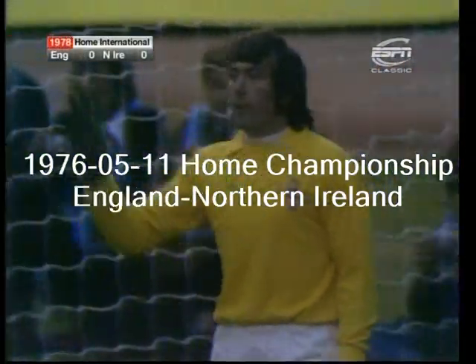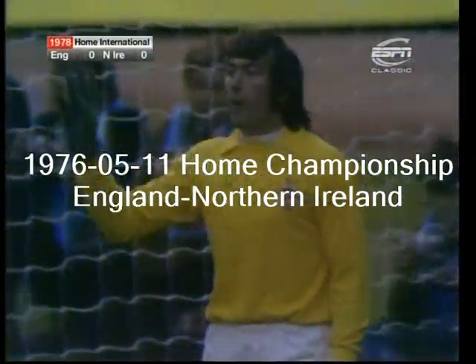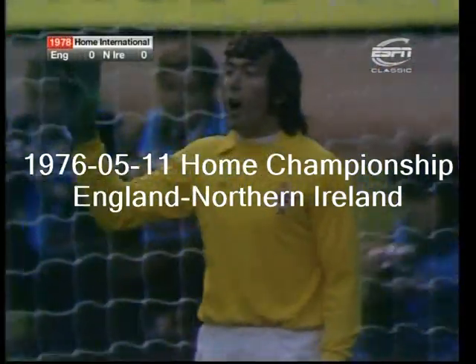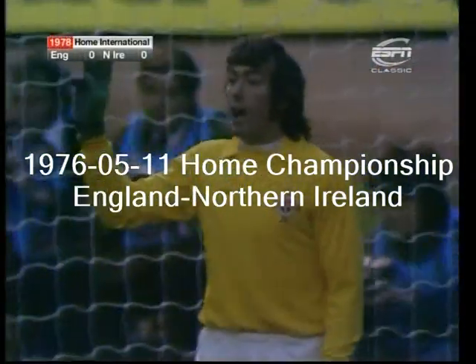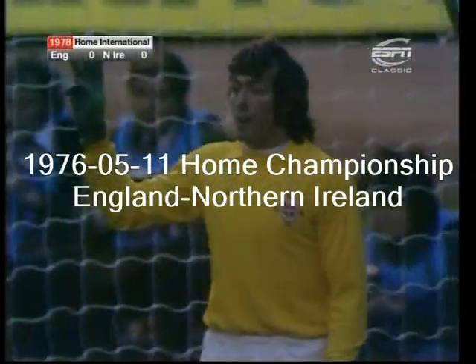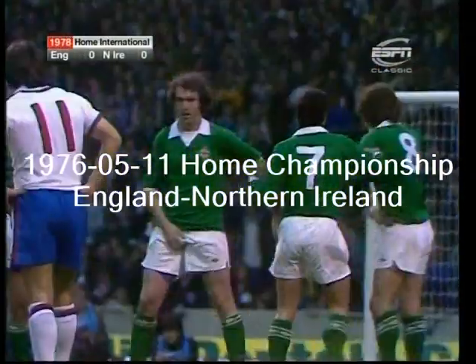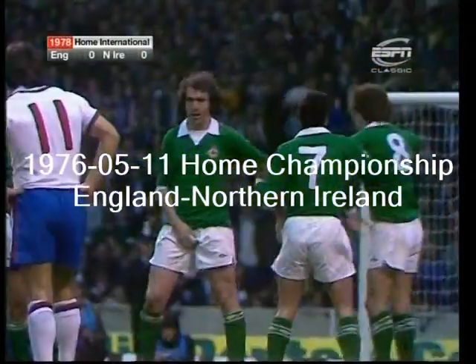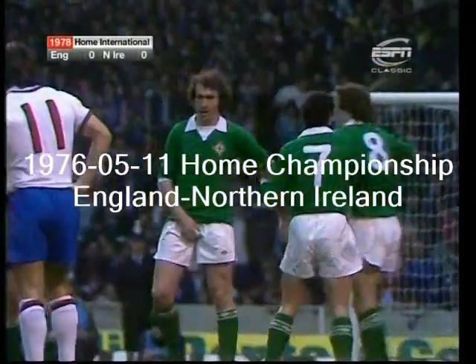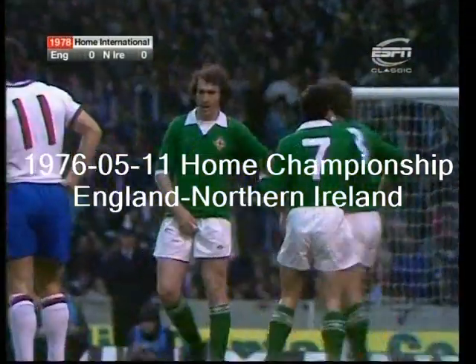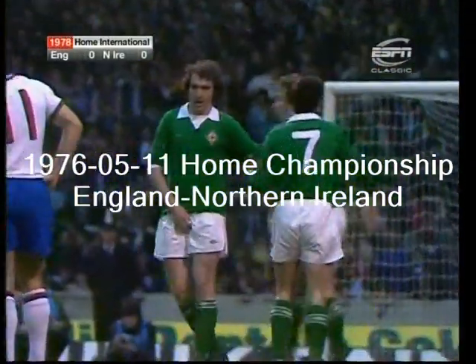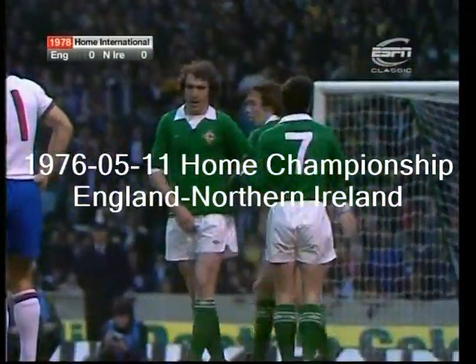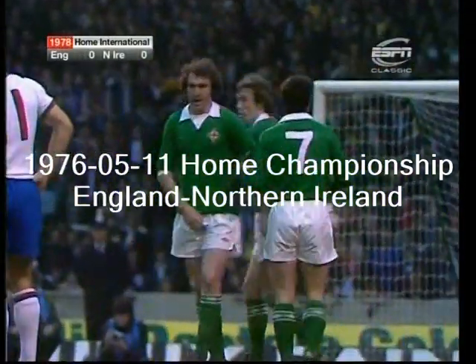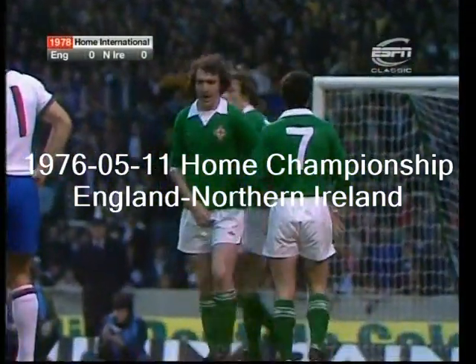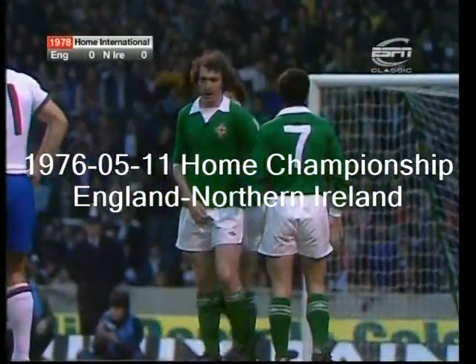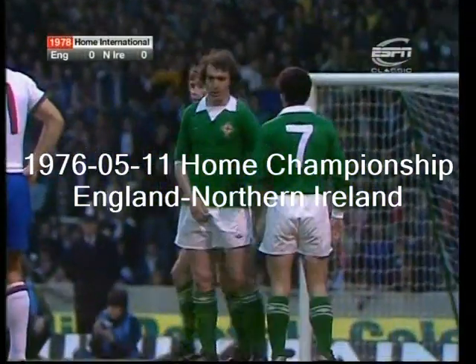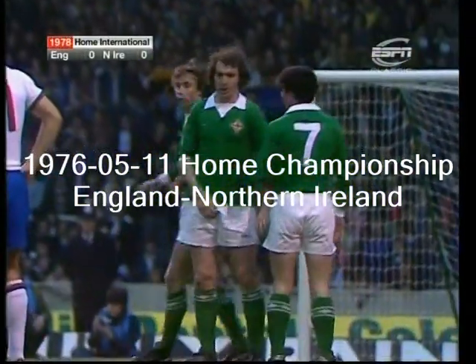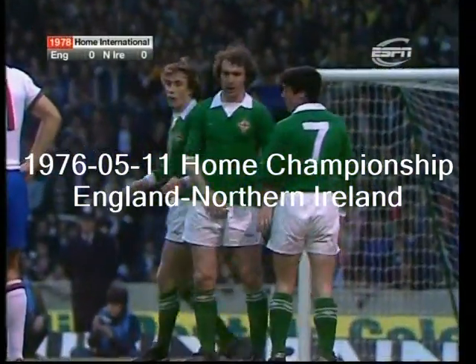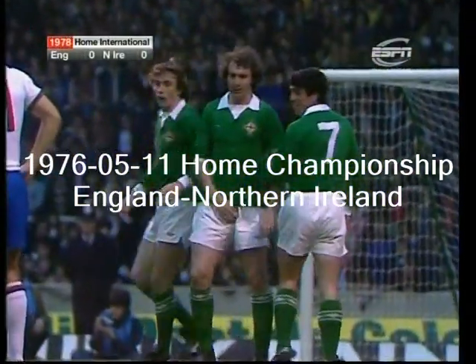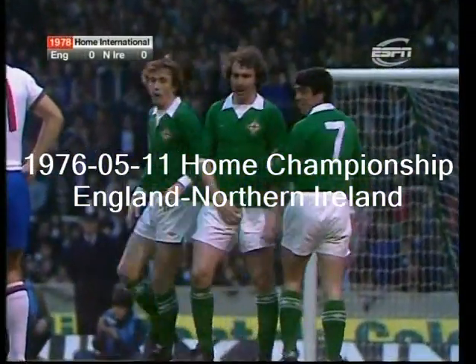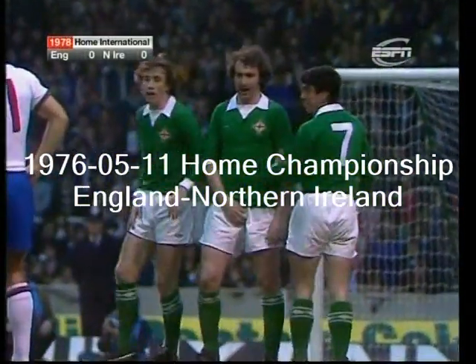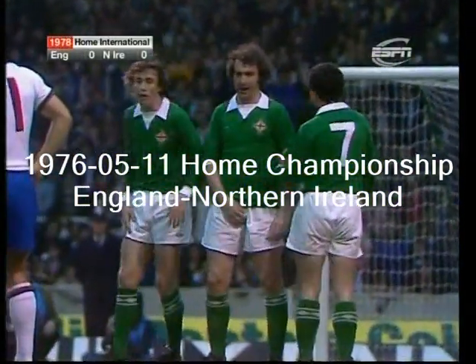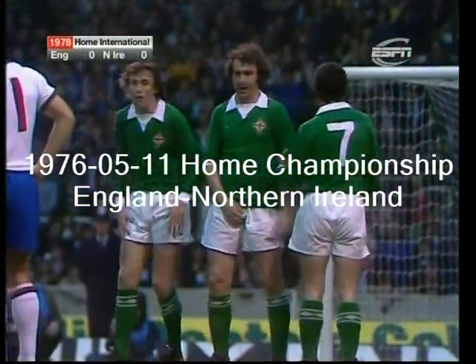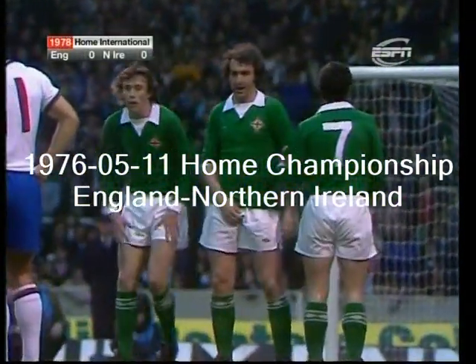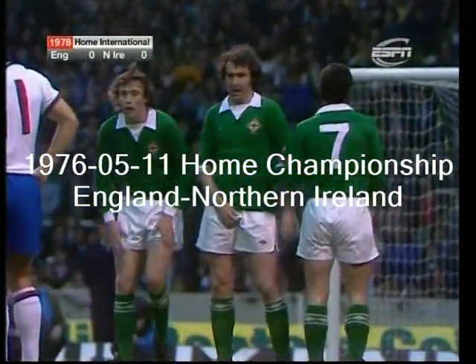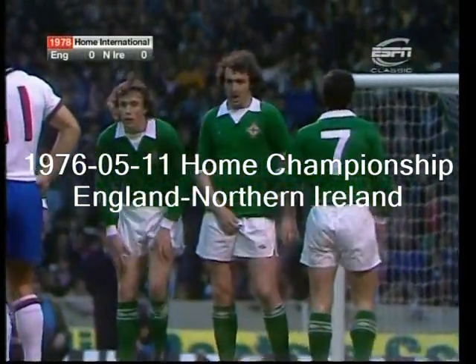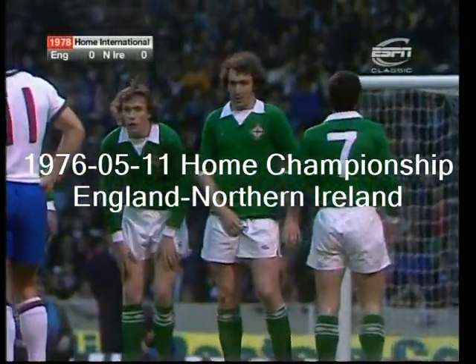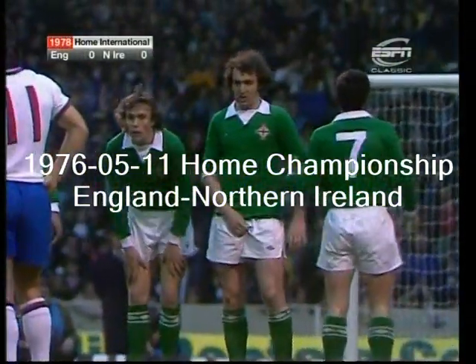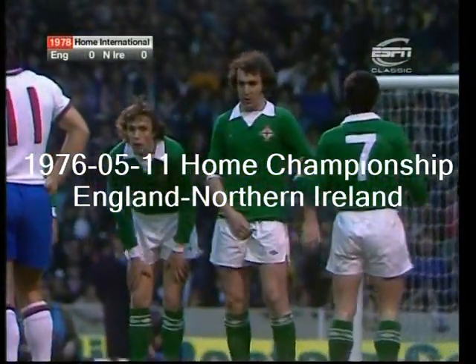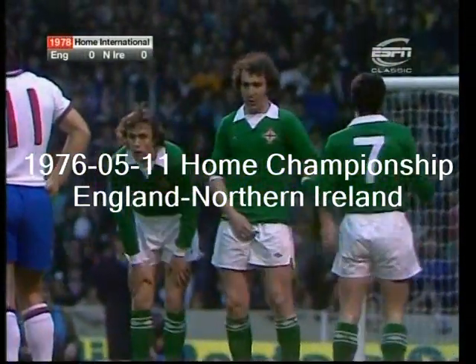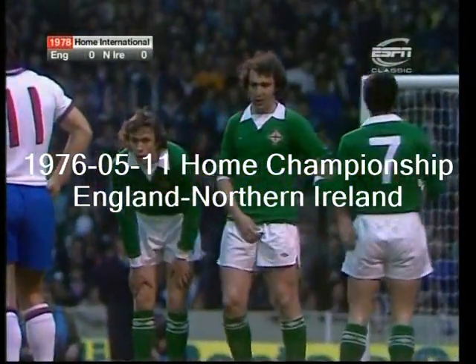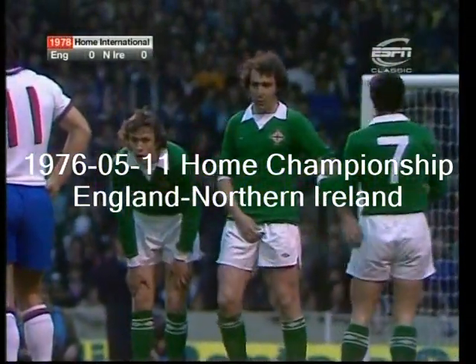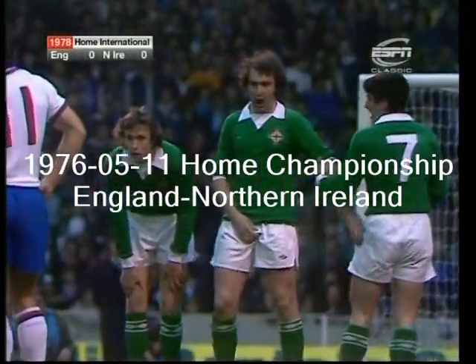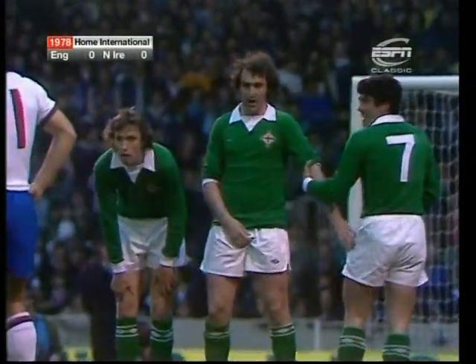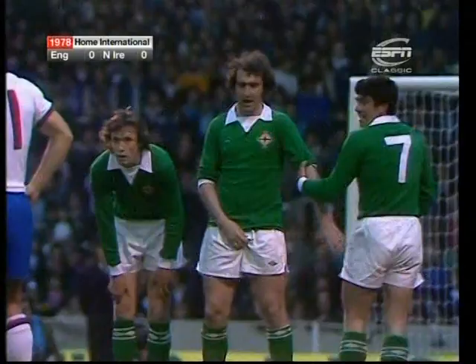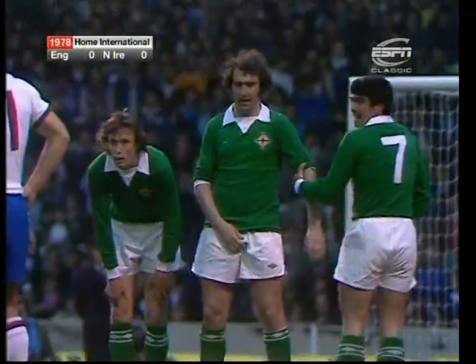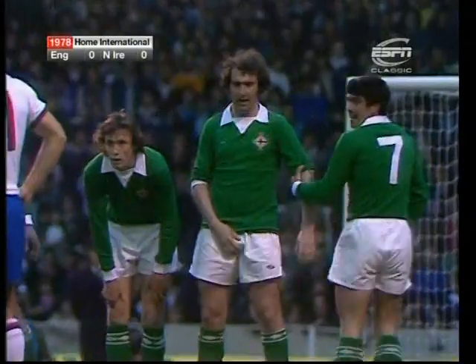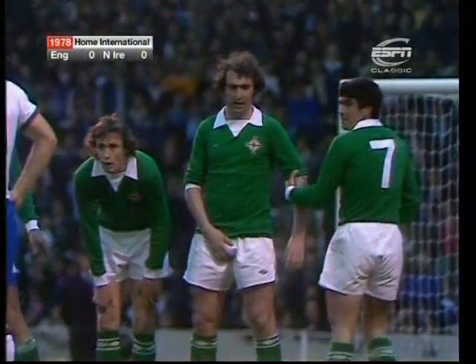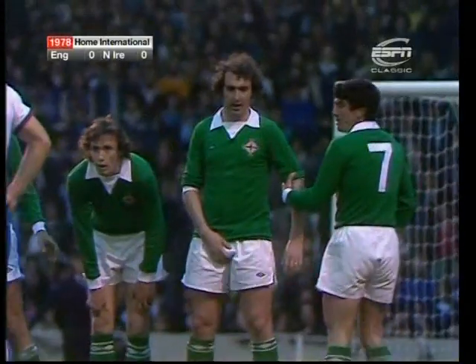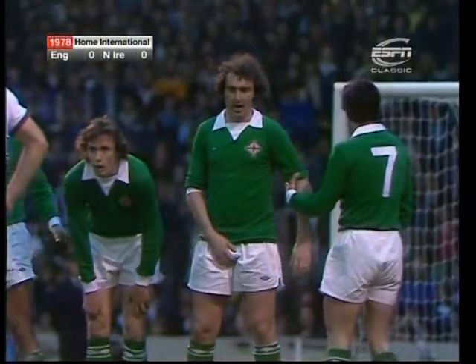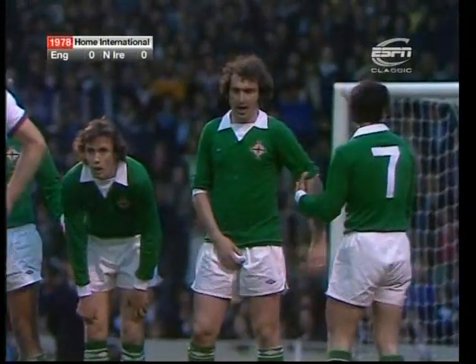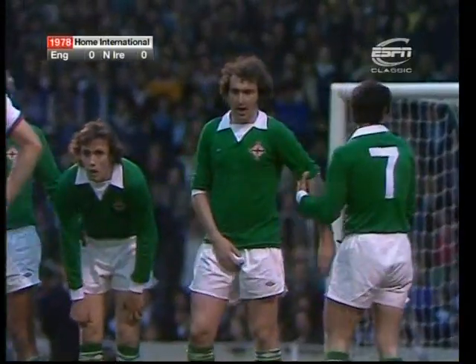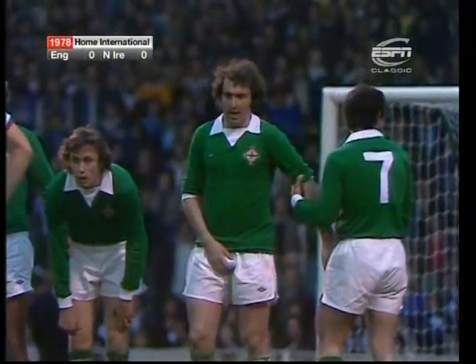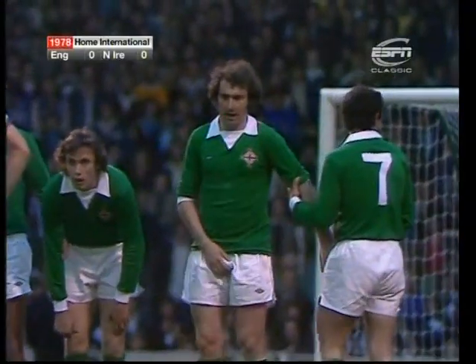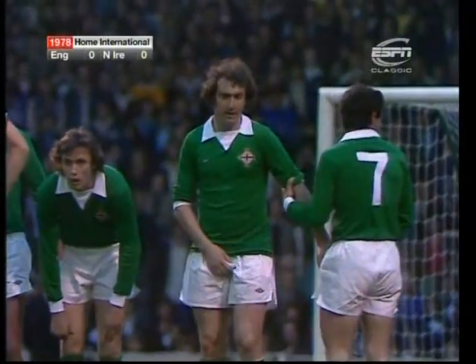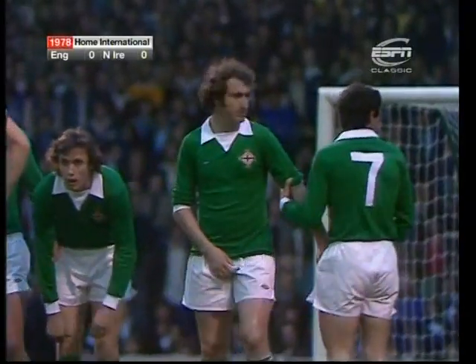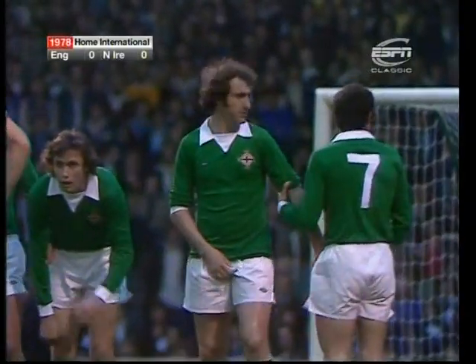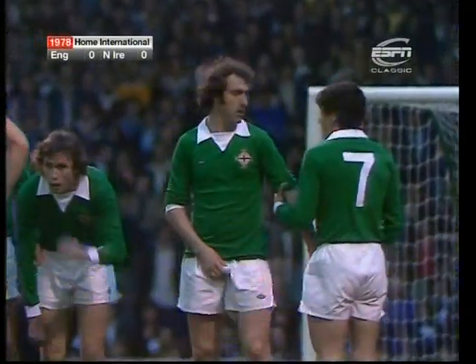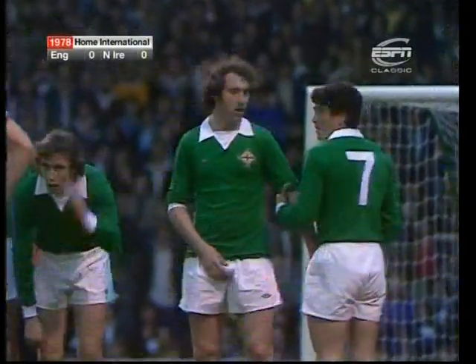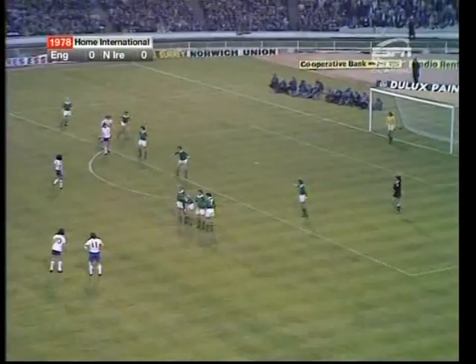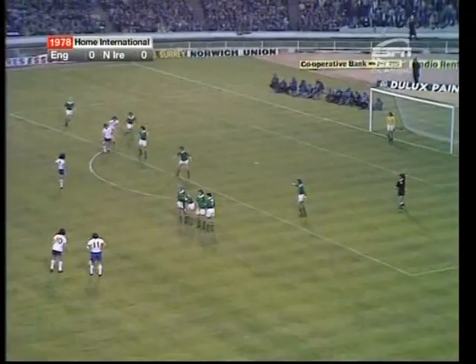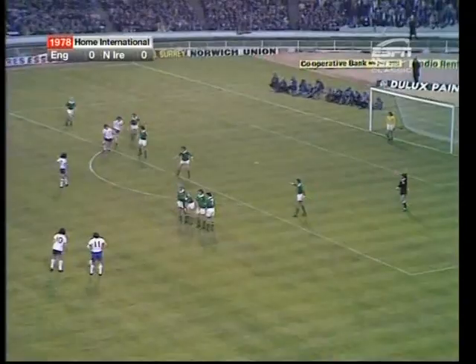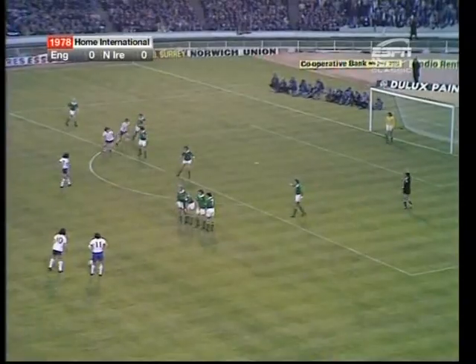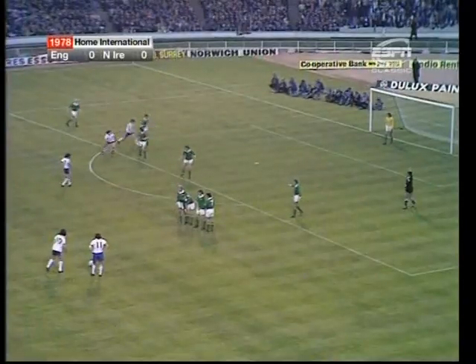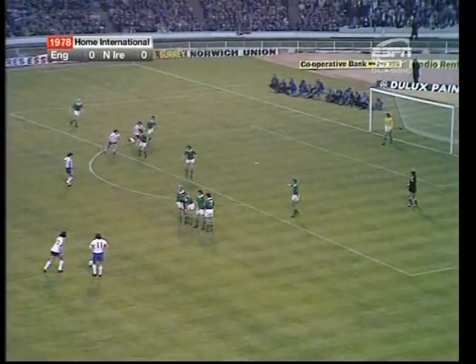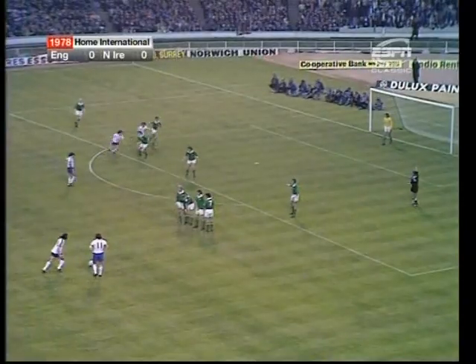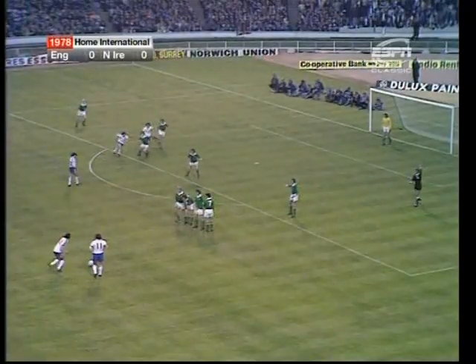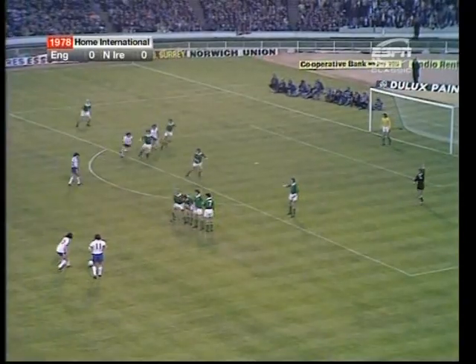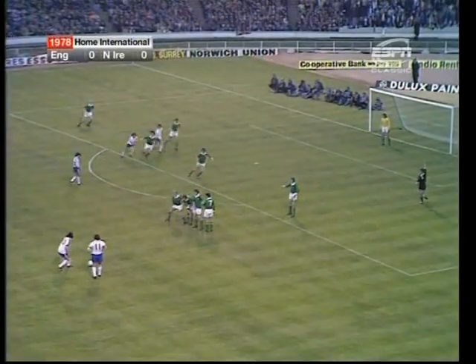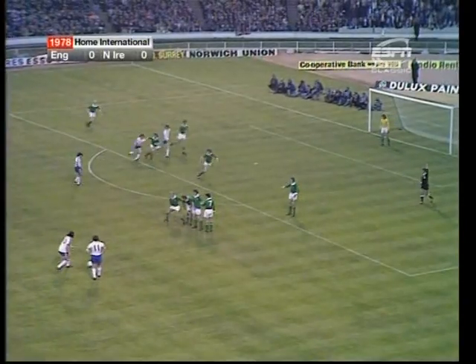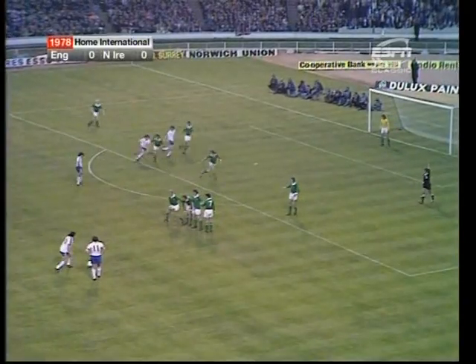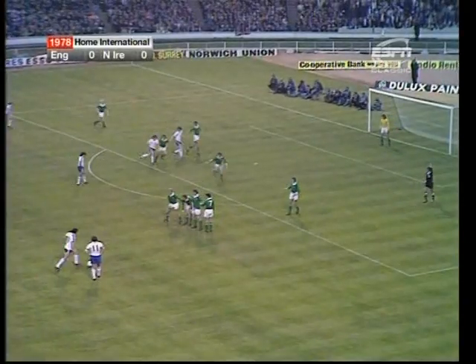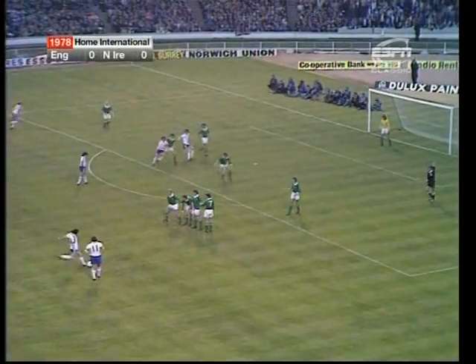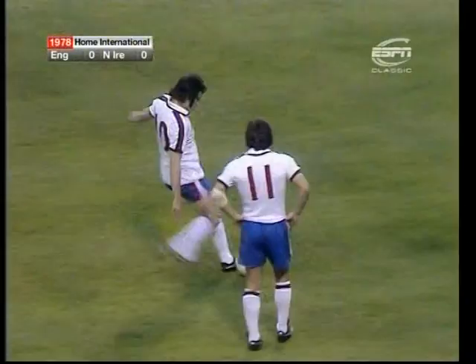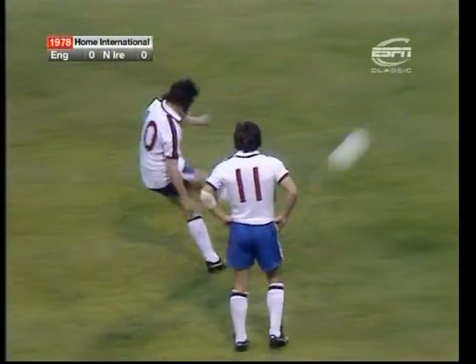They've only been beaten once, but that's the one they had to win, or at least had to avoid defeat in Czechoslovakia.